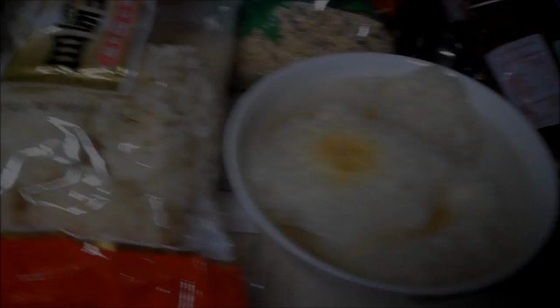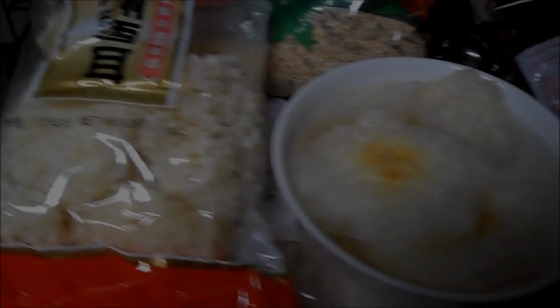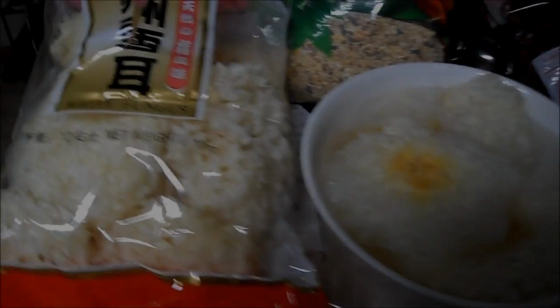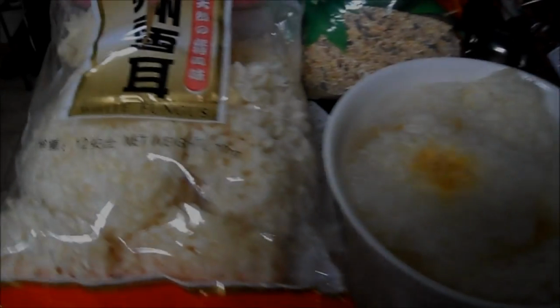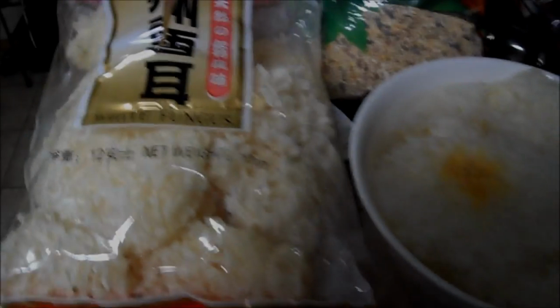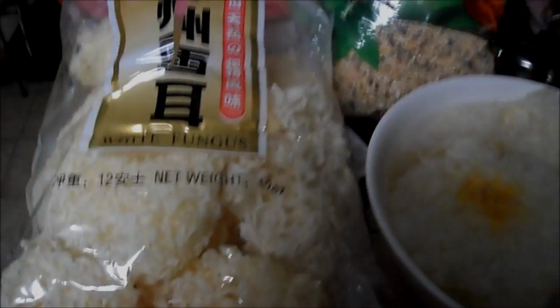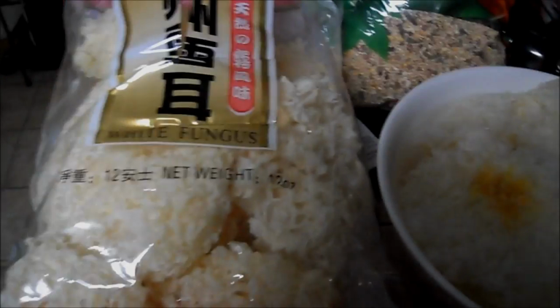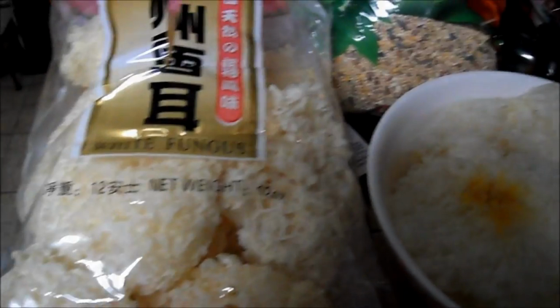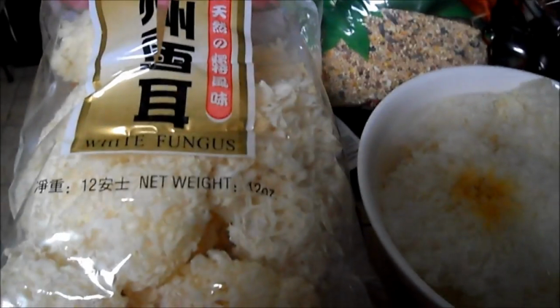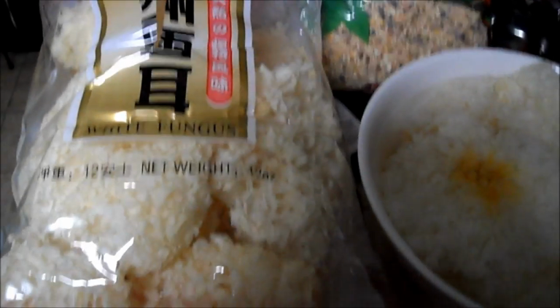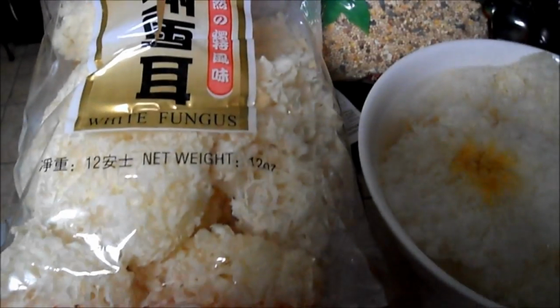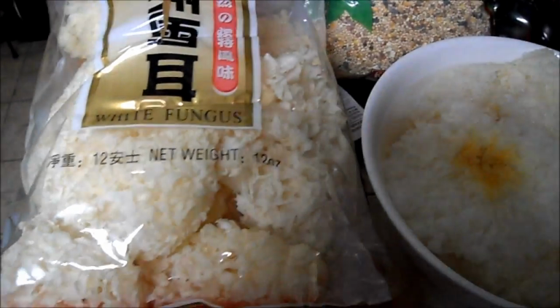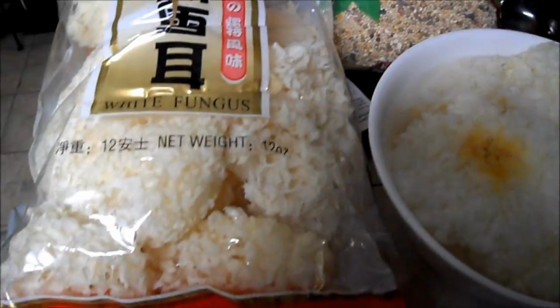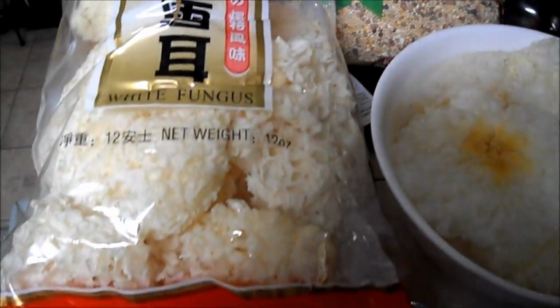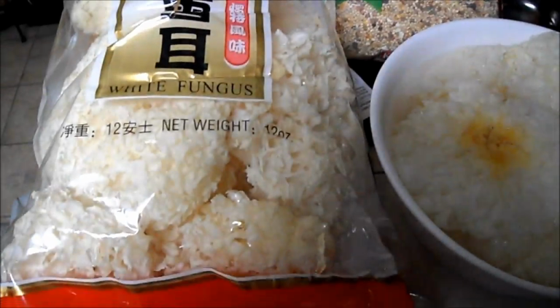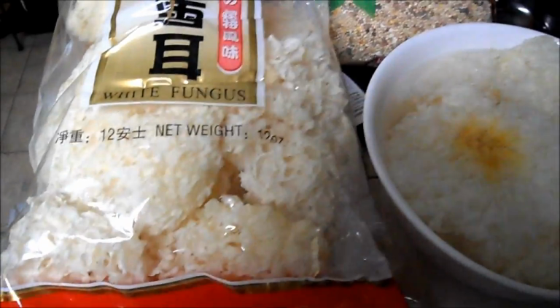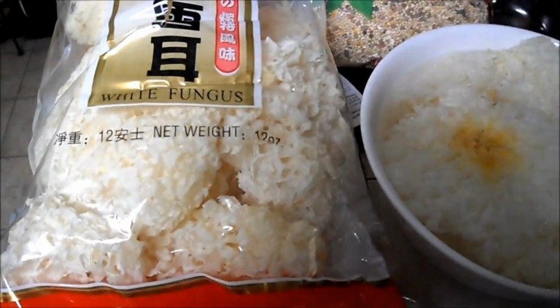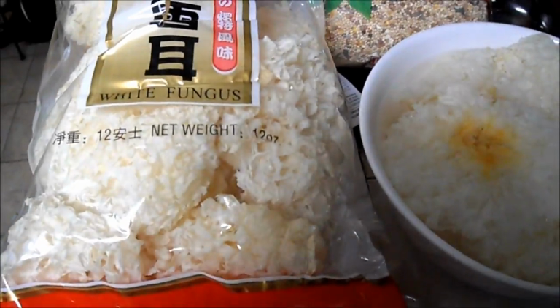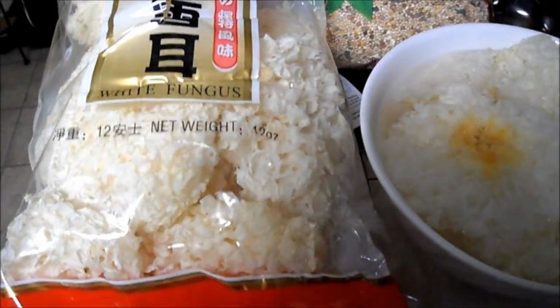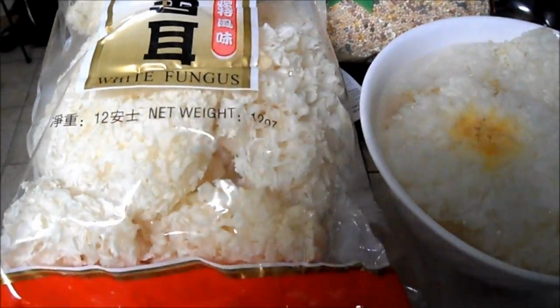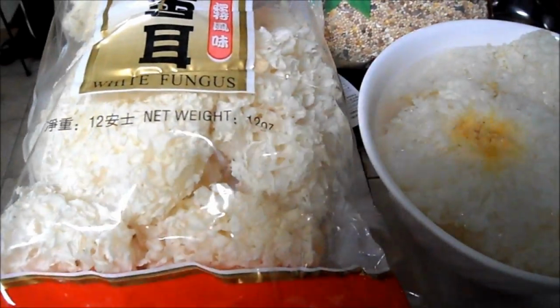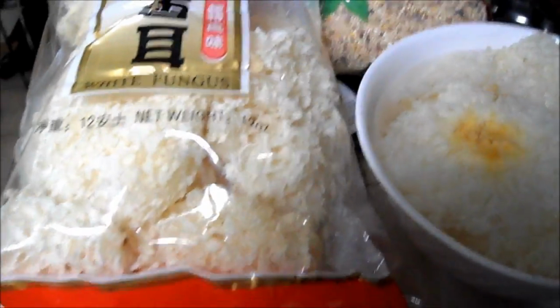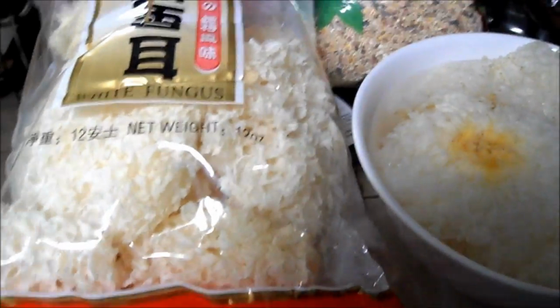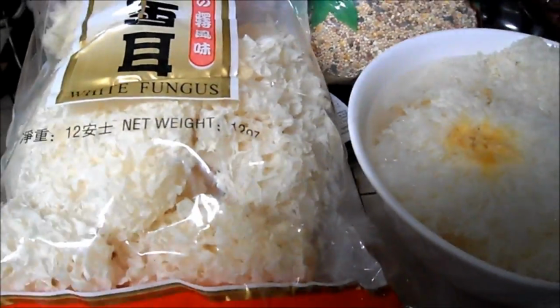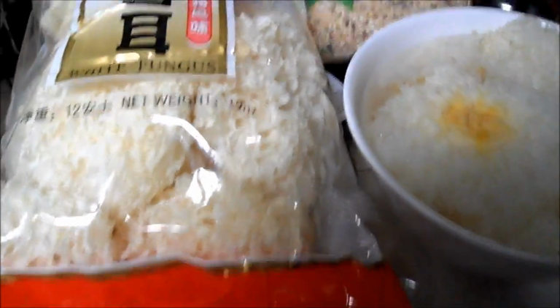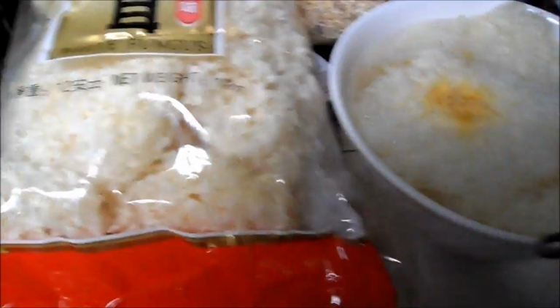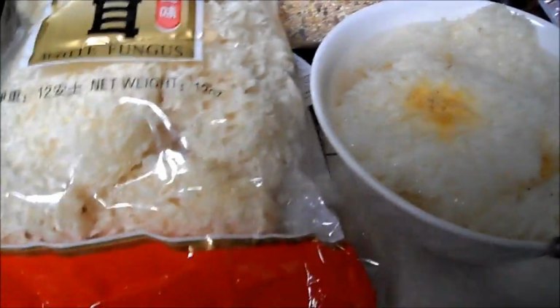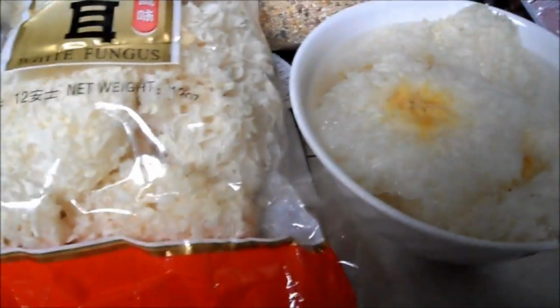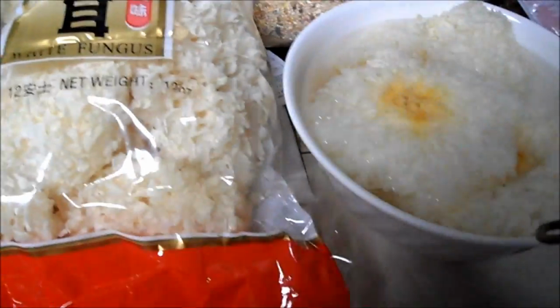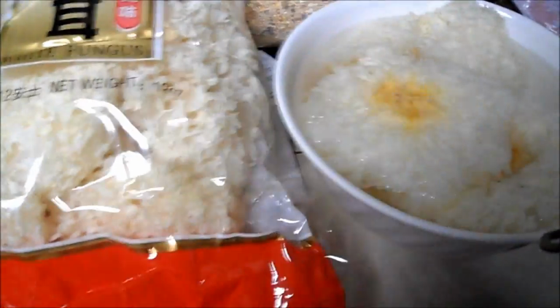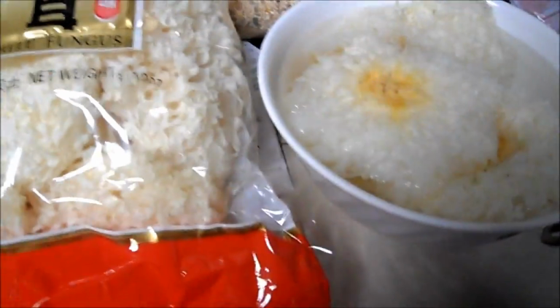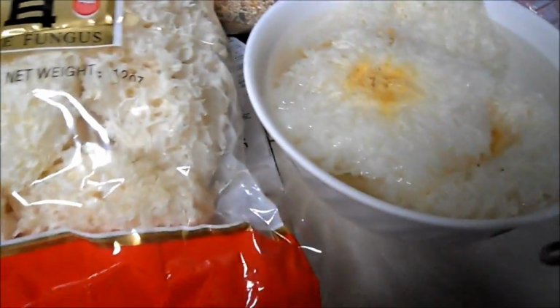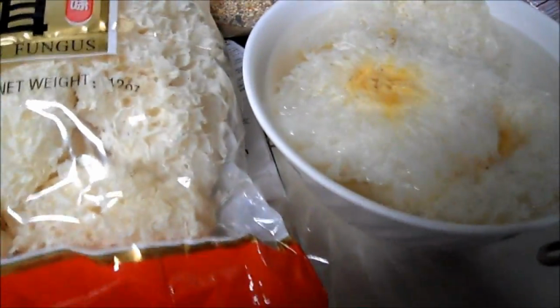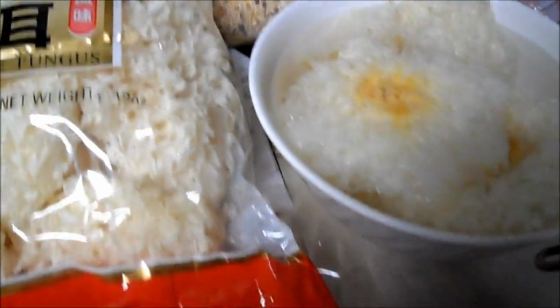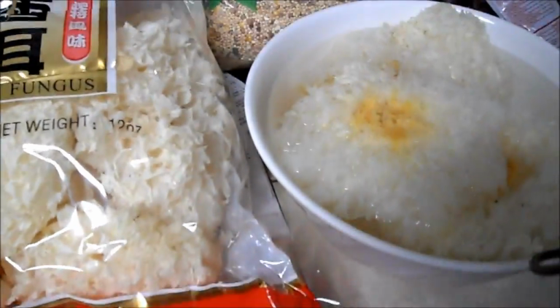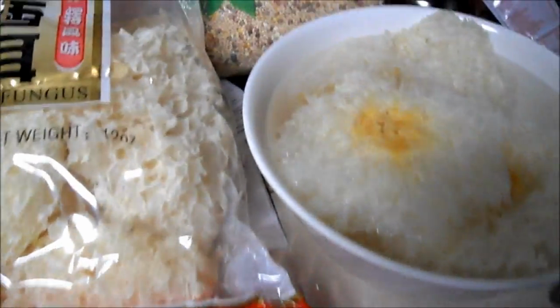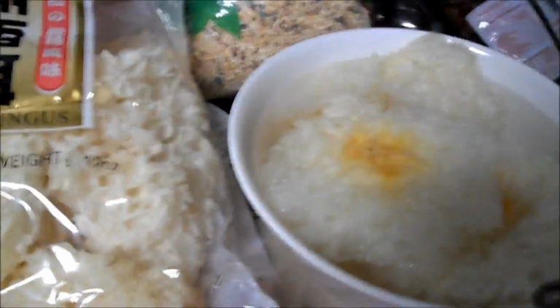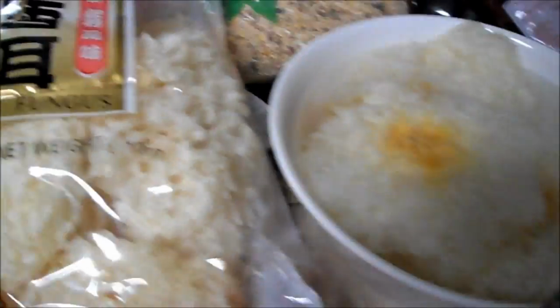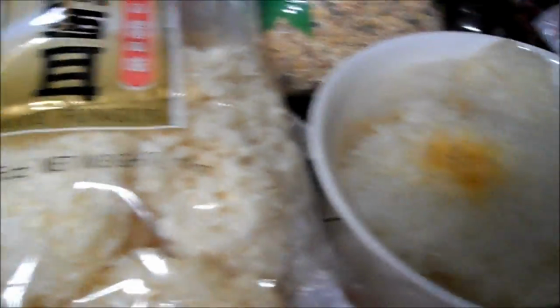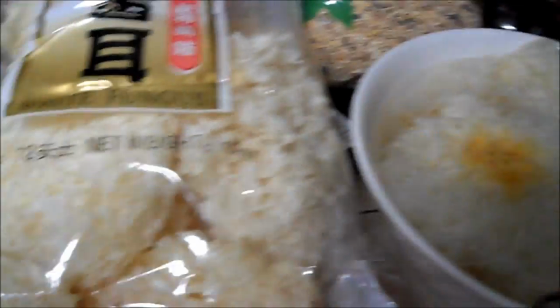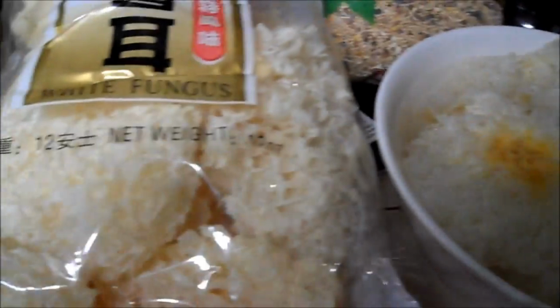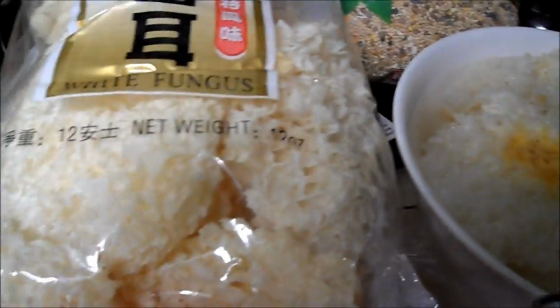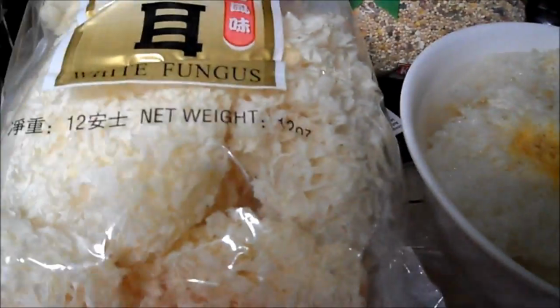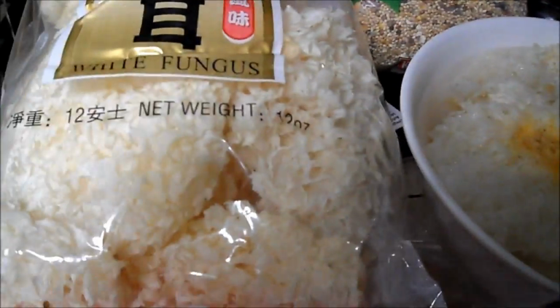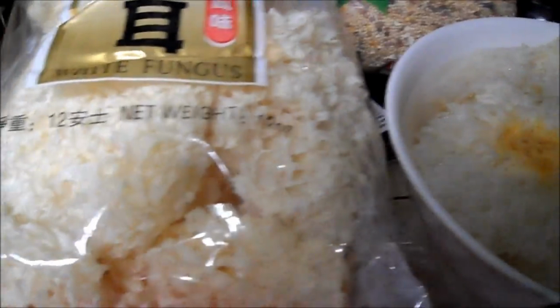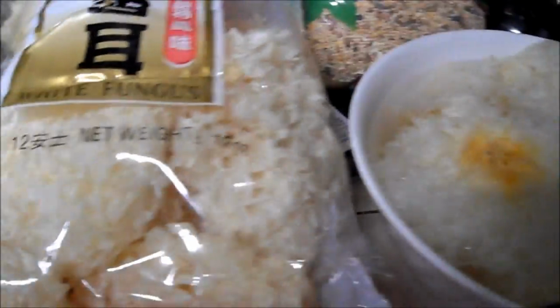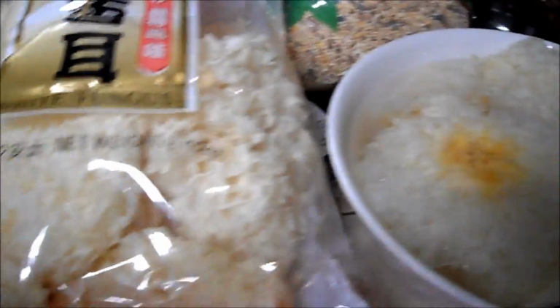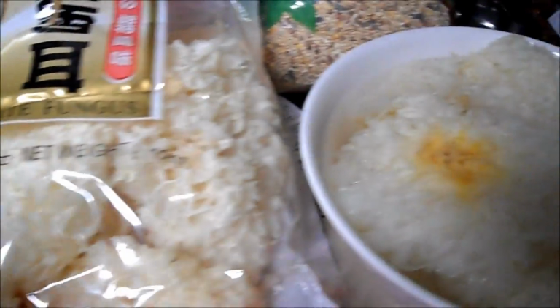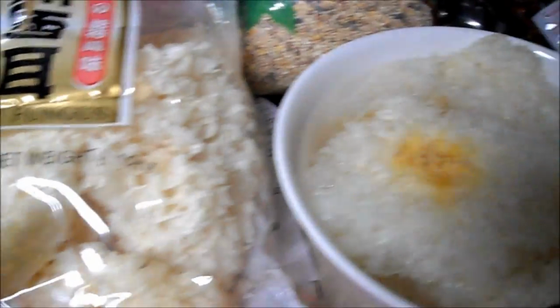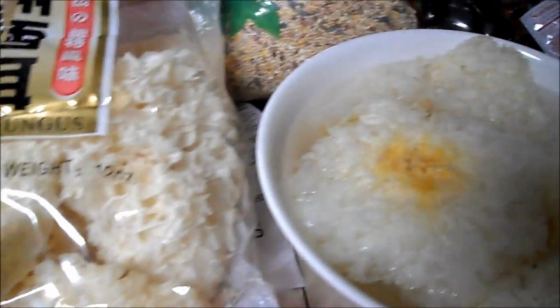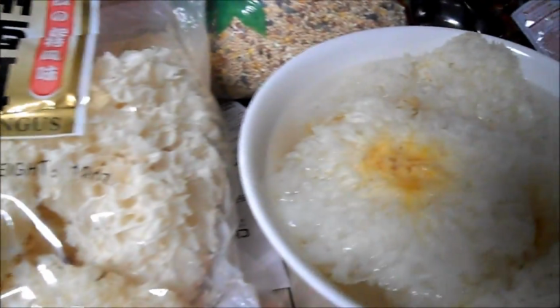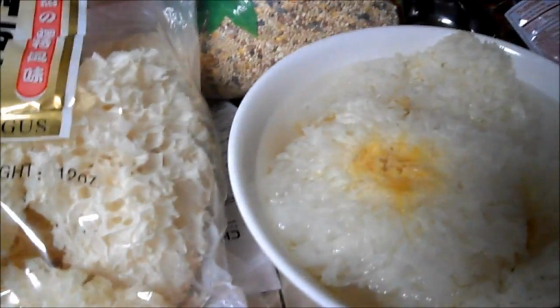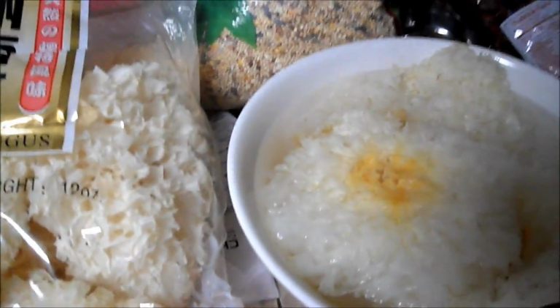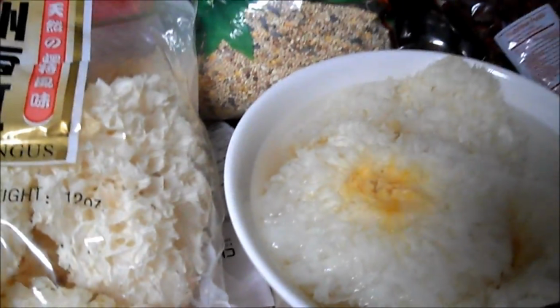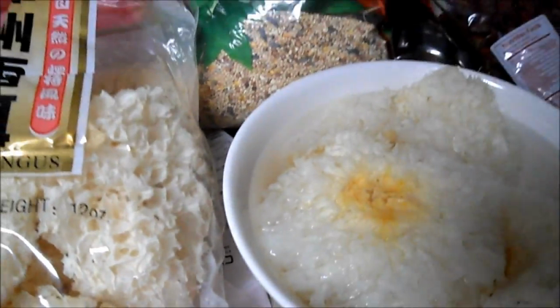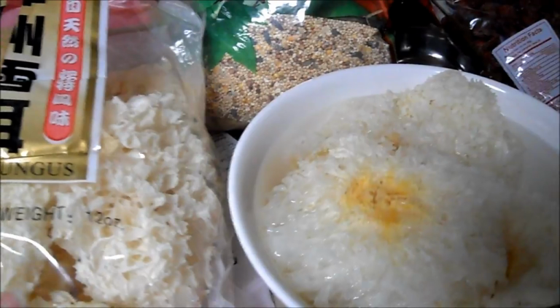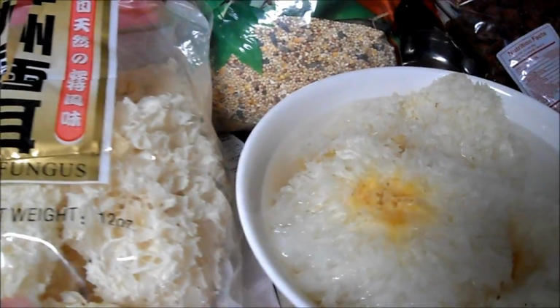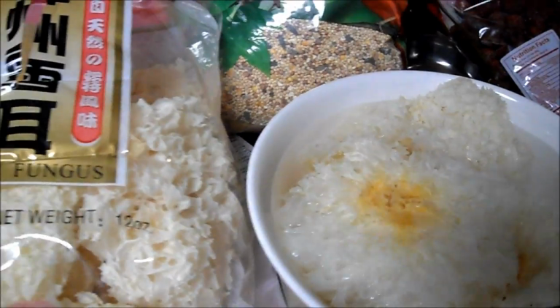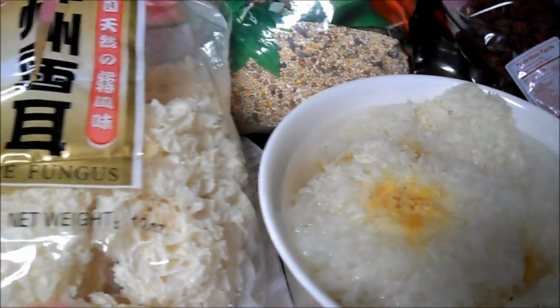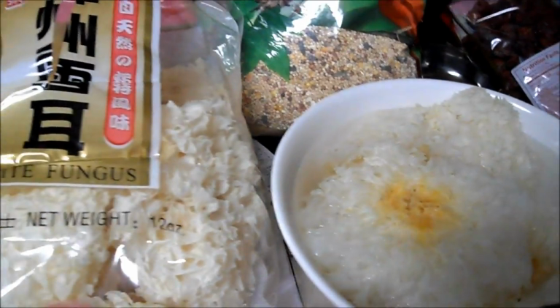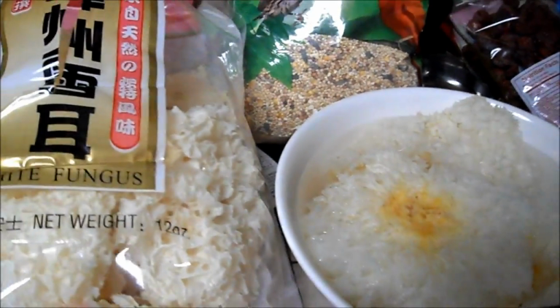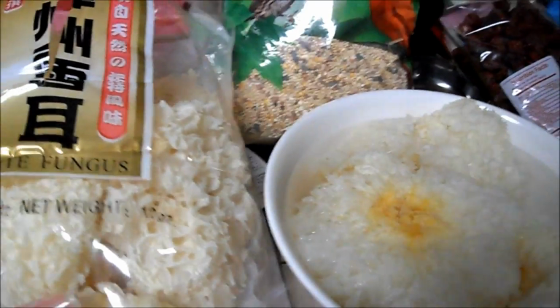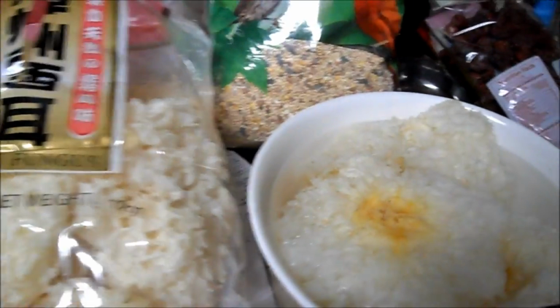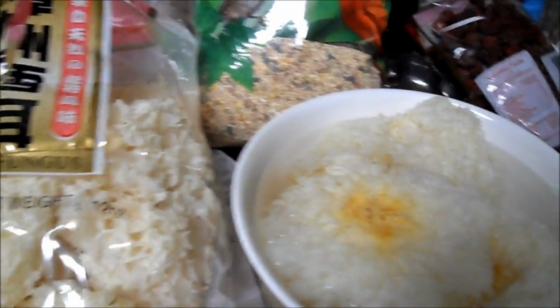So I'm attempting to make the white fungus dessert. It's one of my favorite desserts and it's really healthy for the skin.